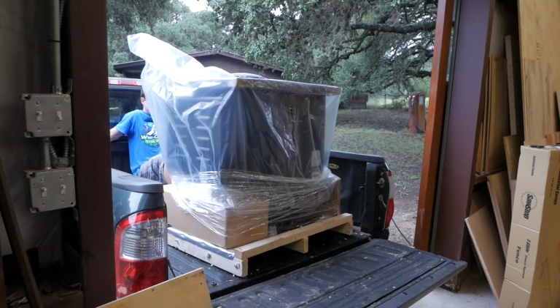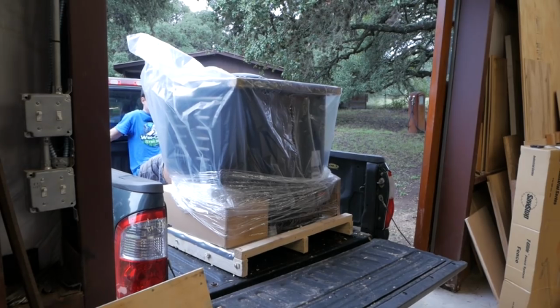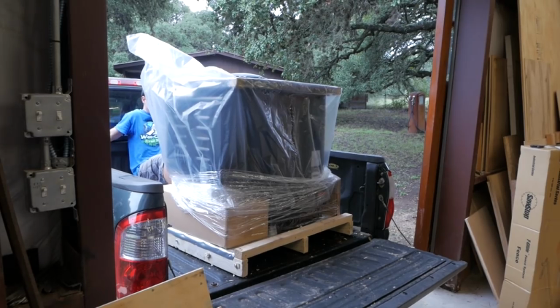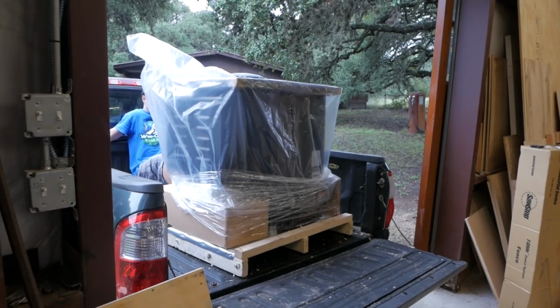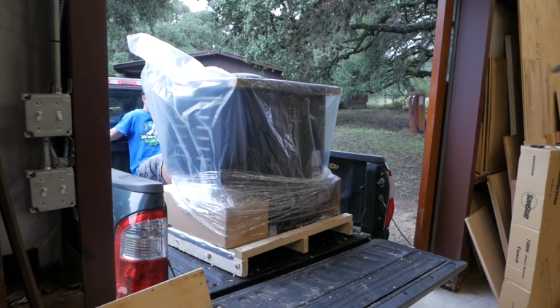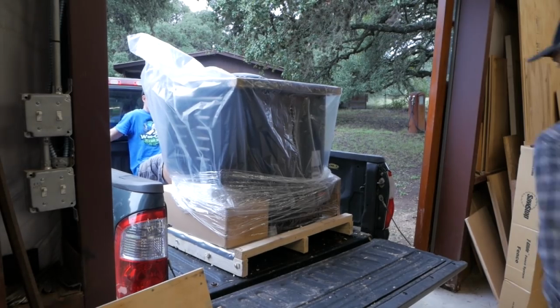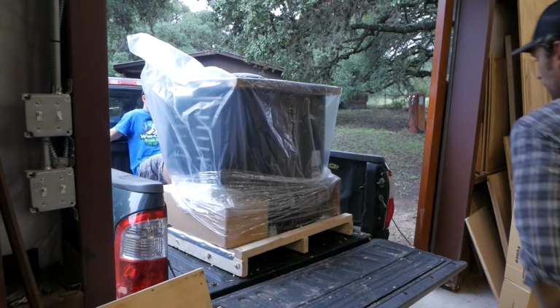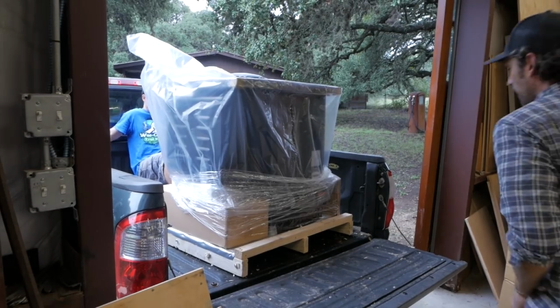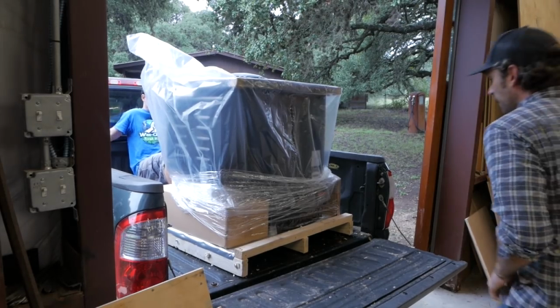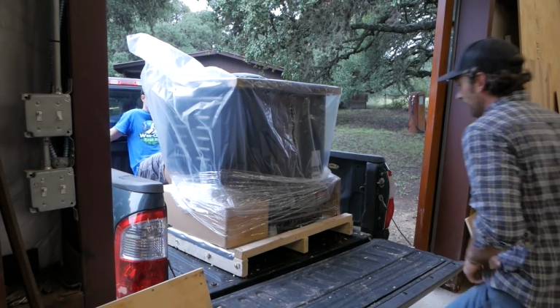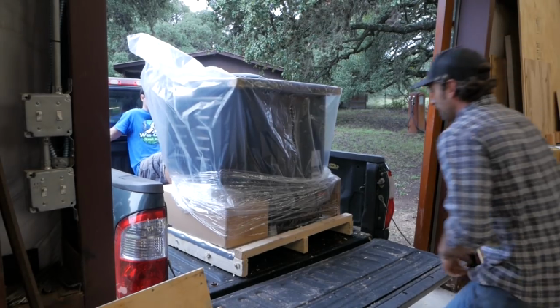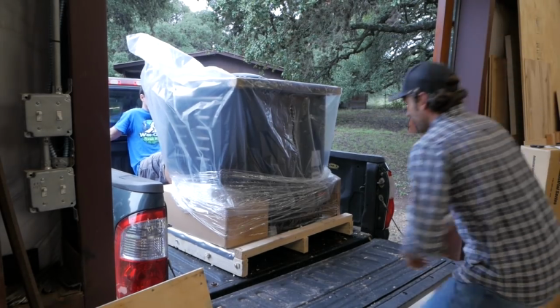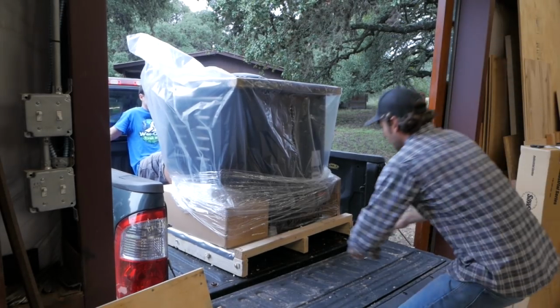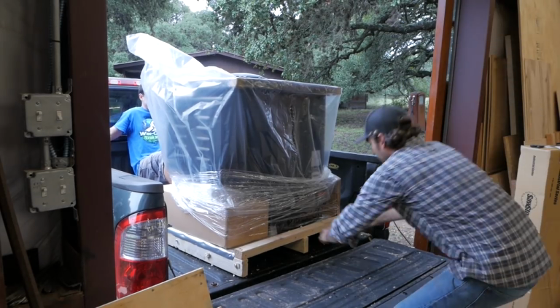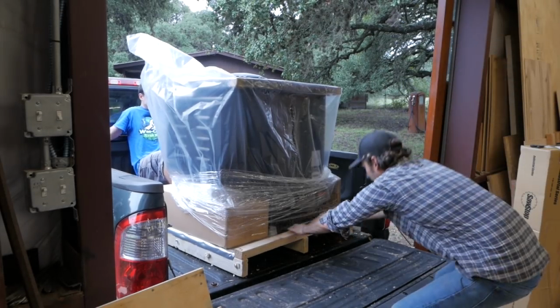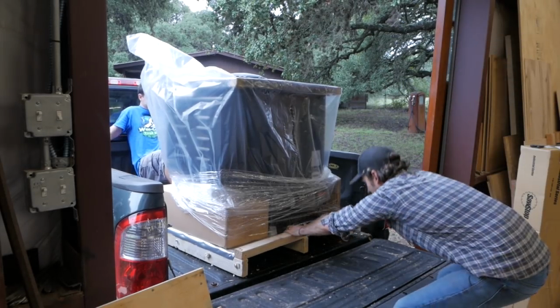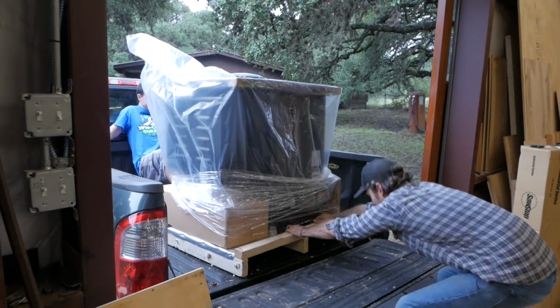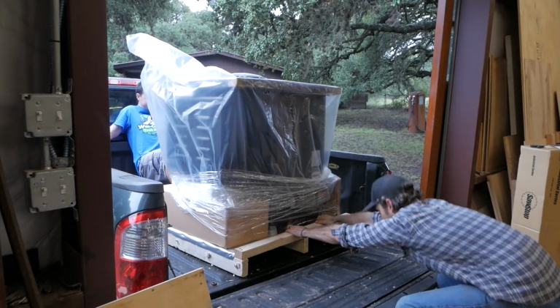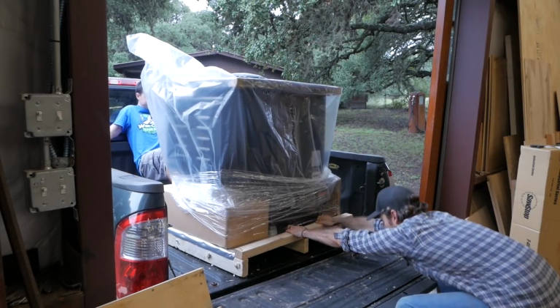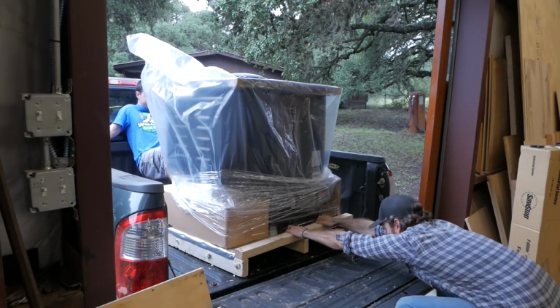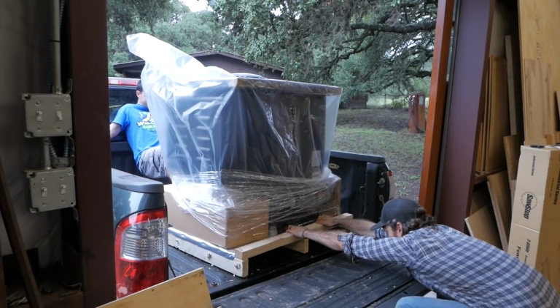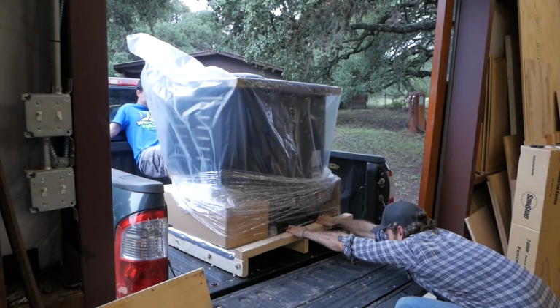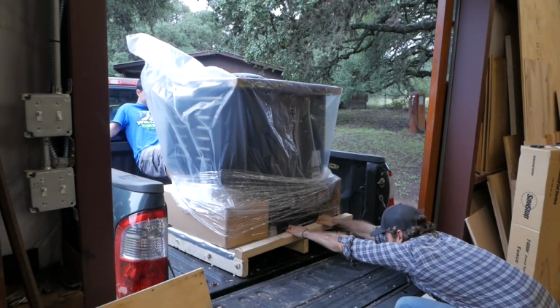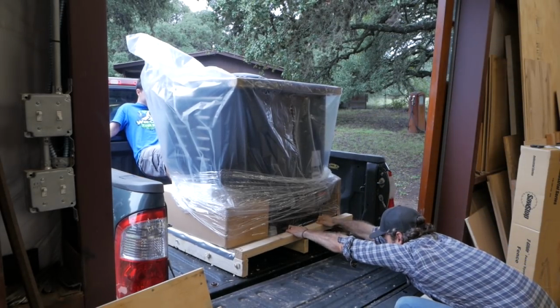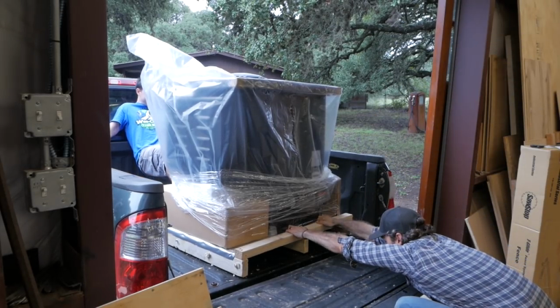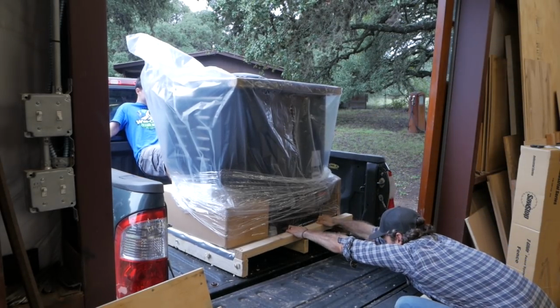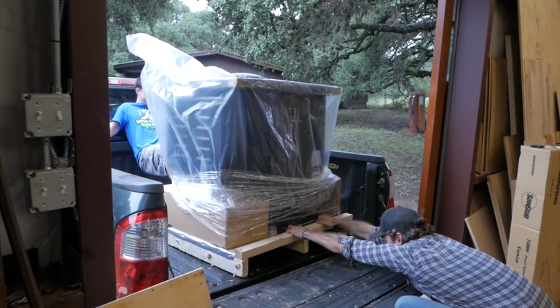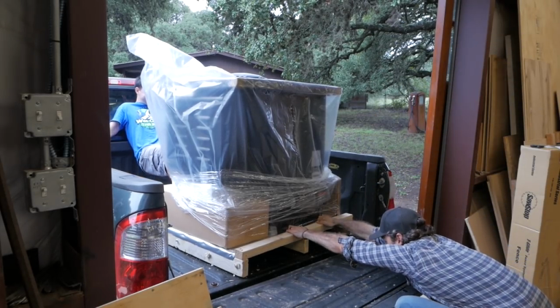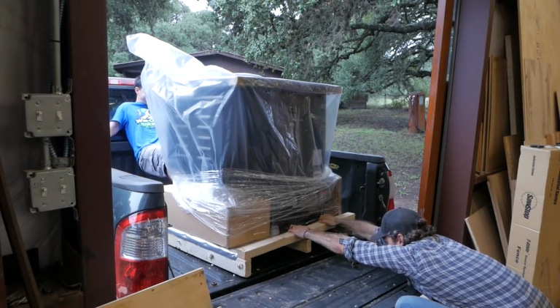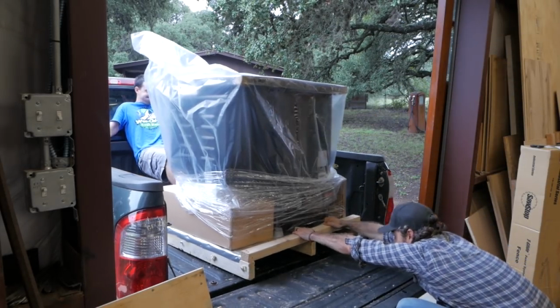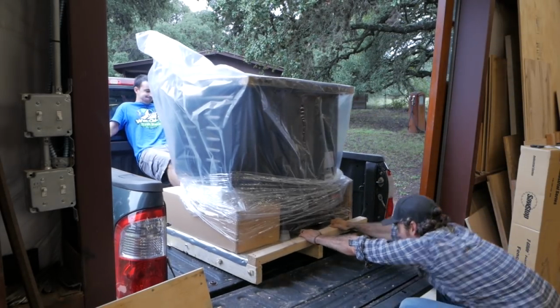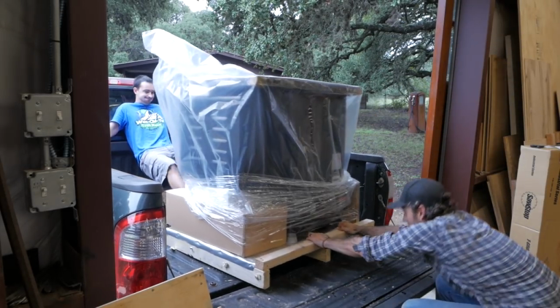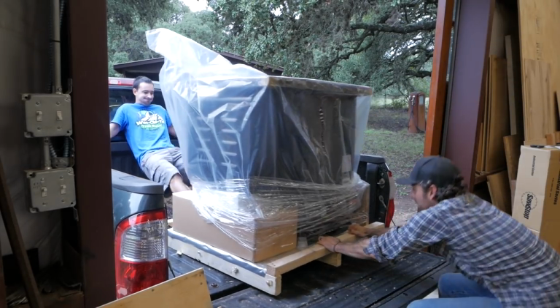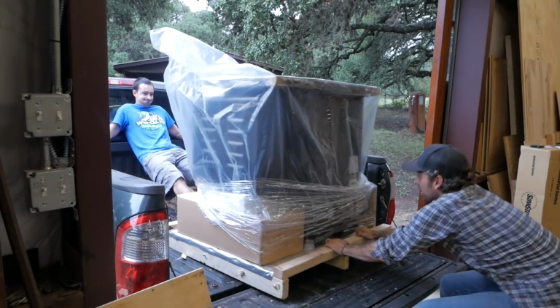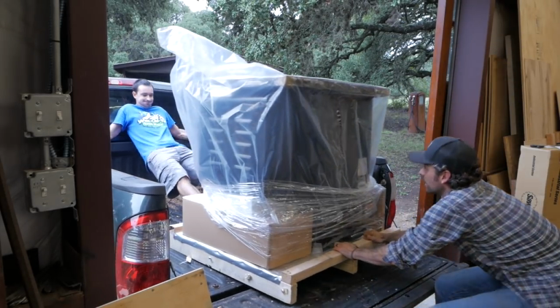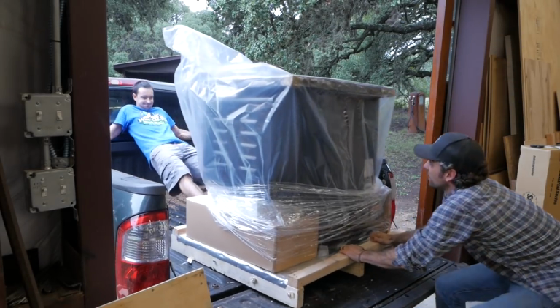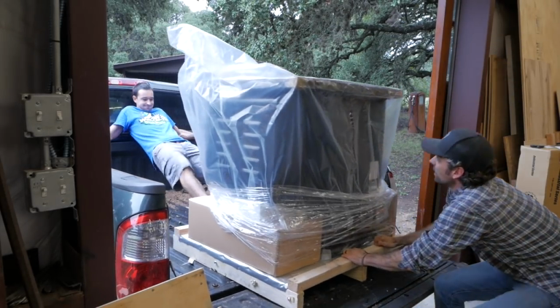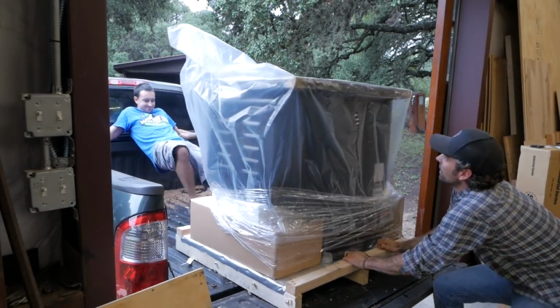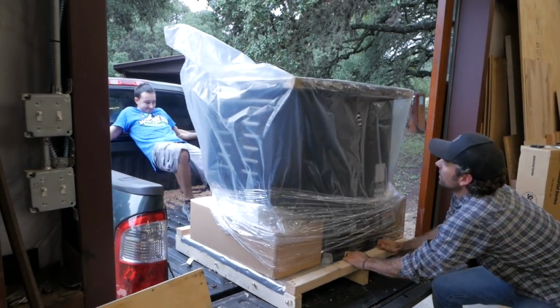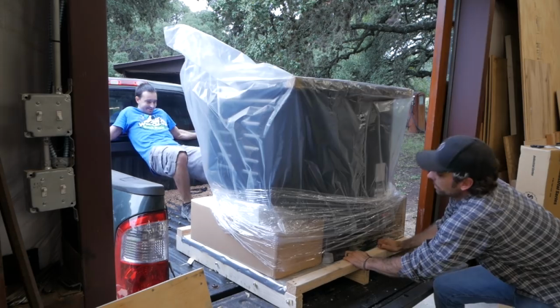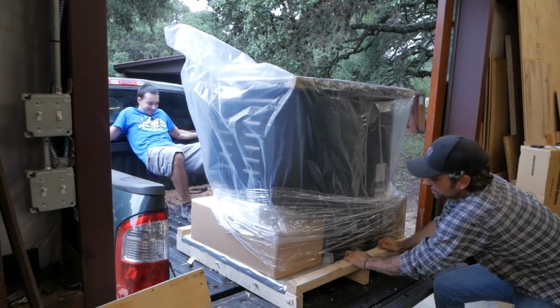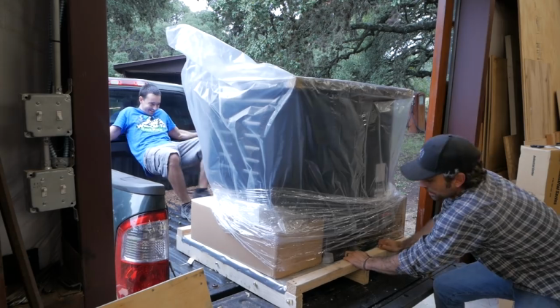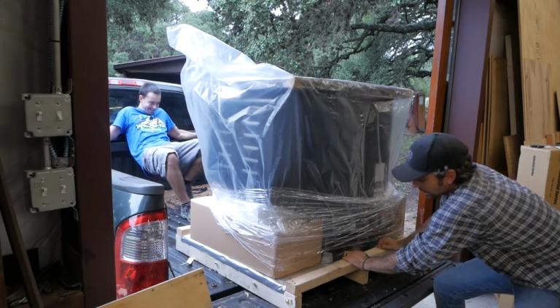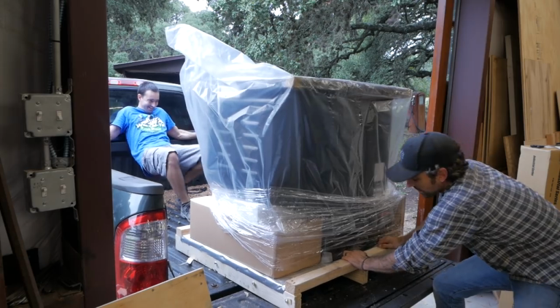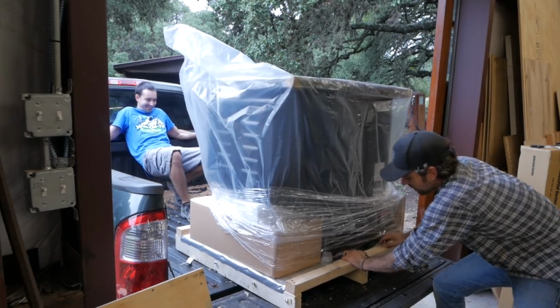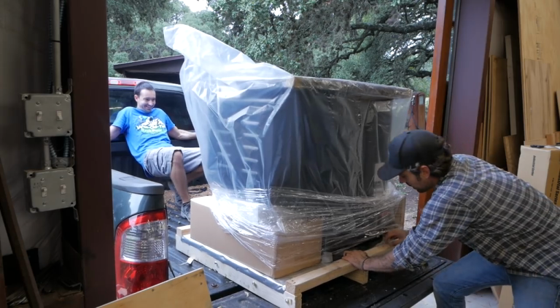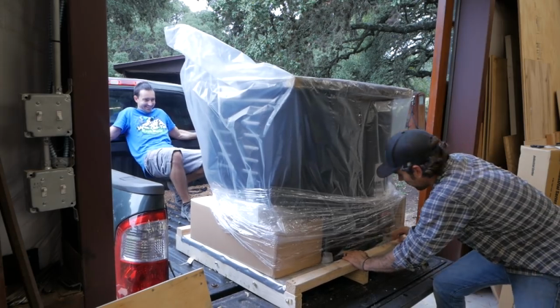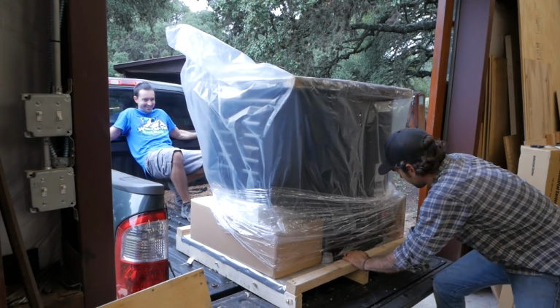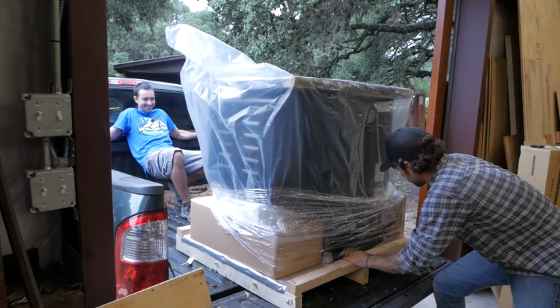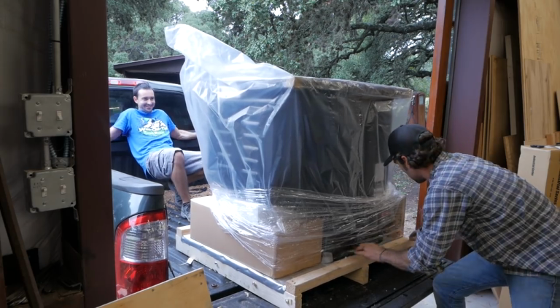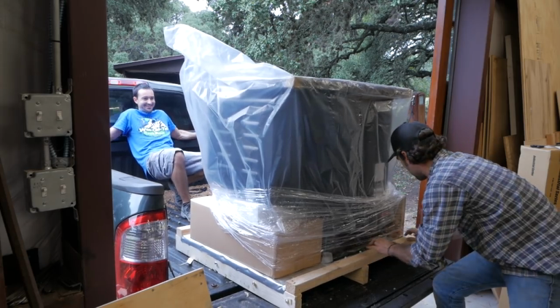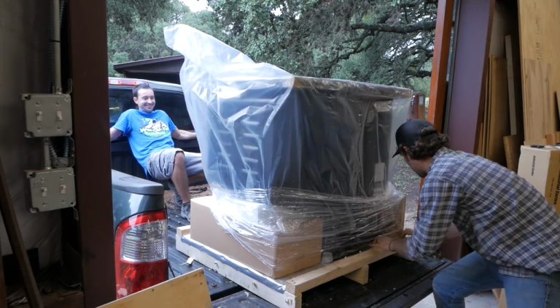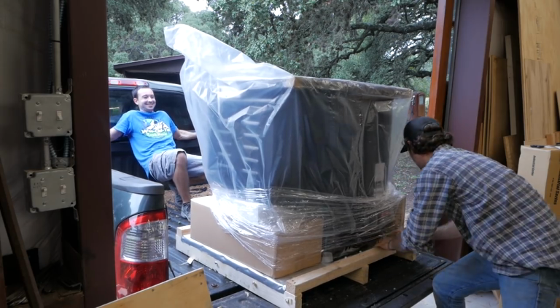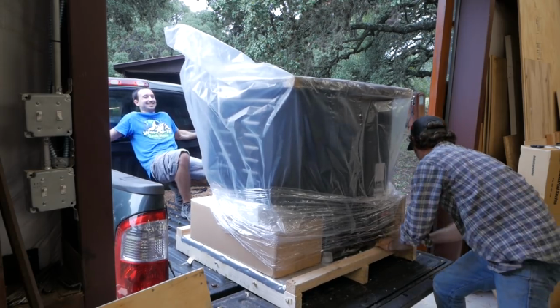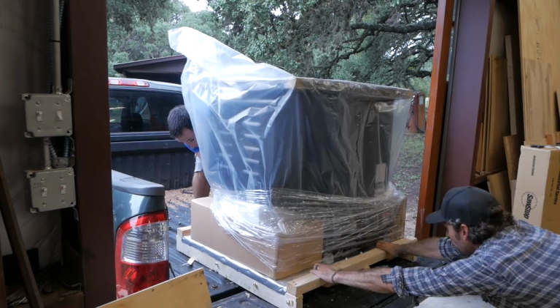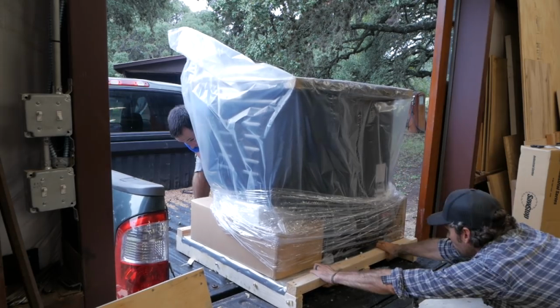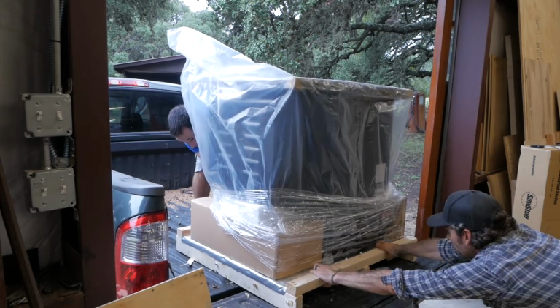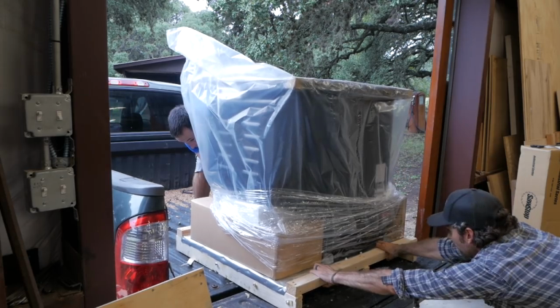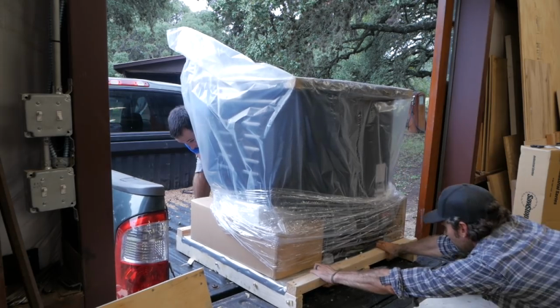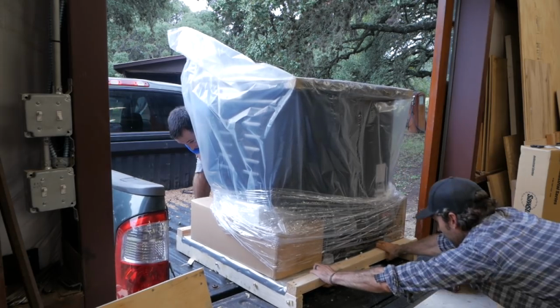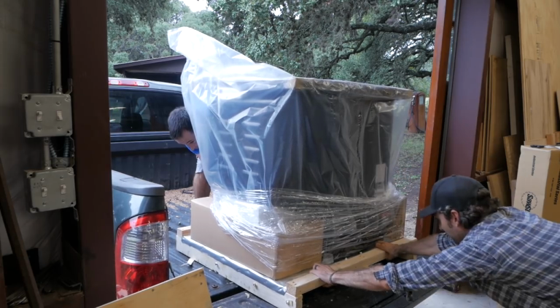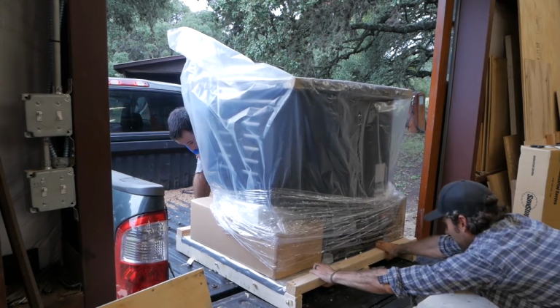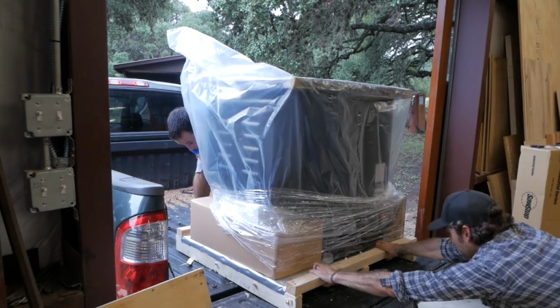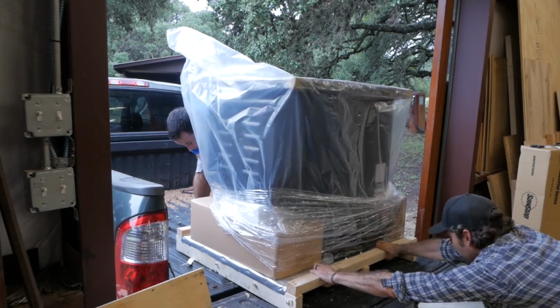Alright, ready? I was stuck or something. Go. Alright.